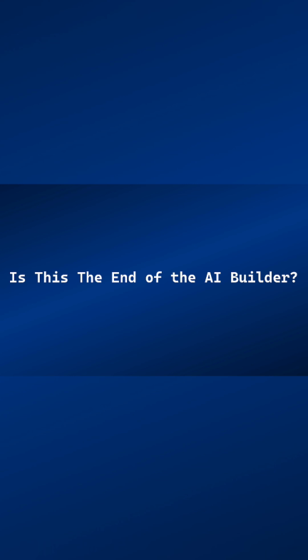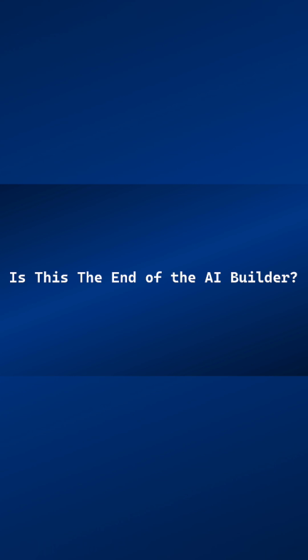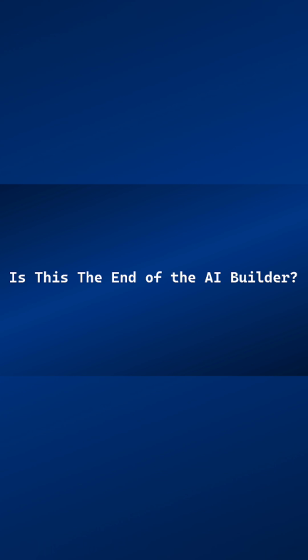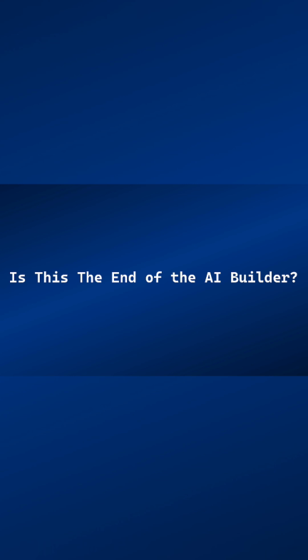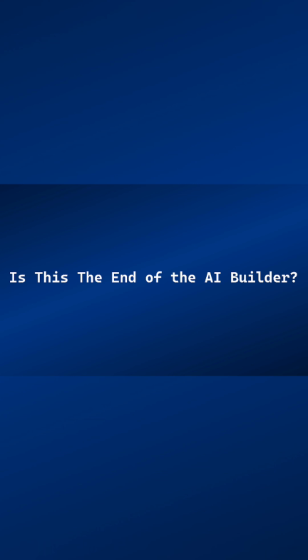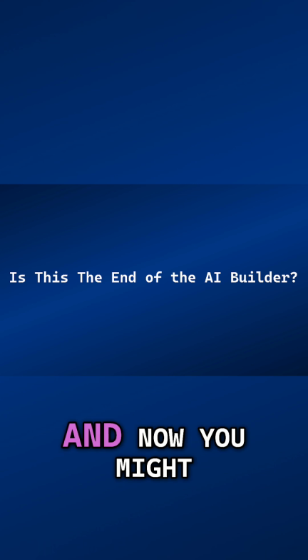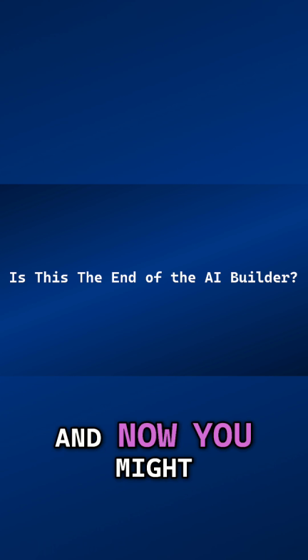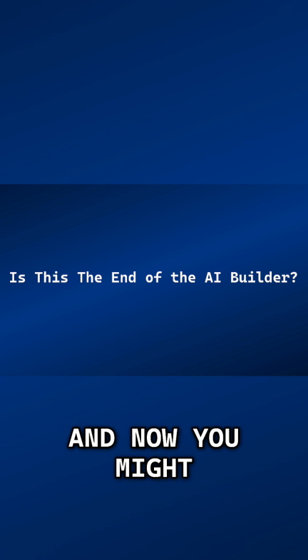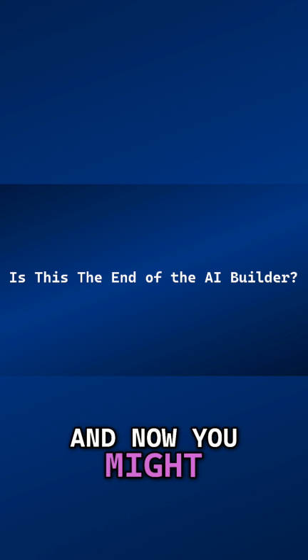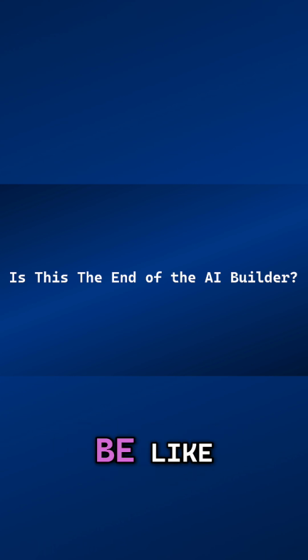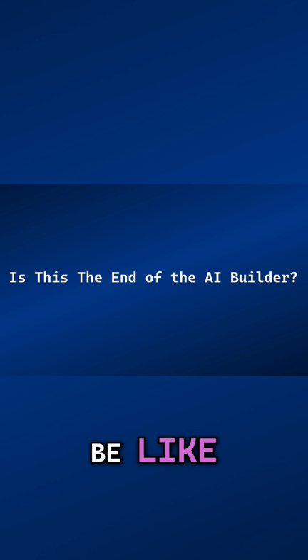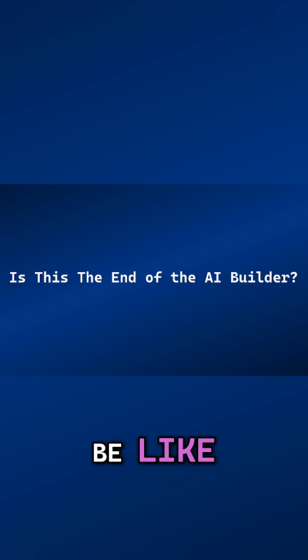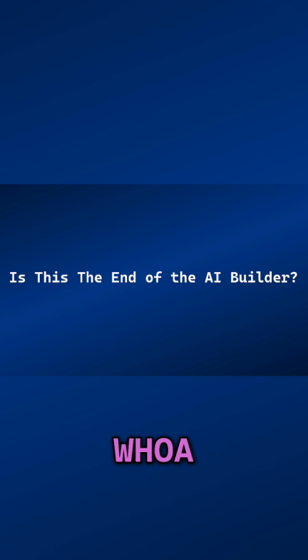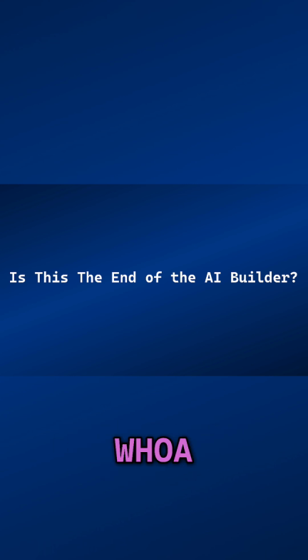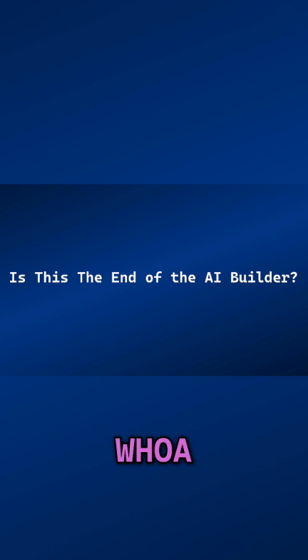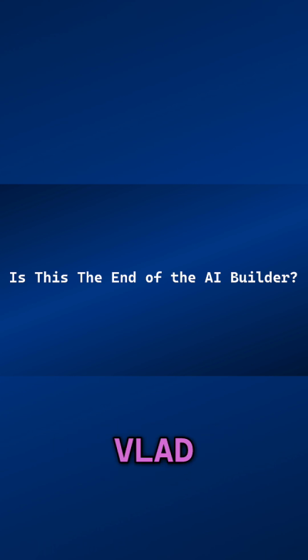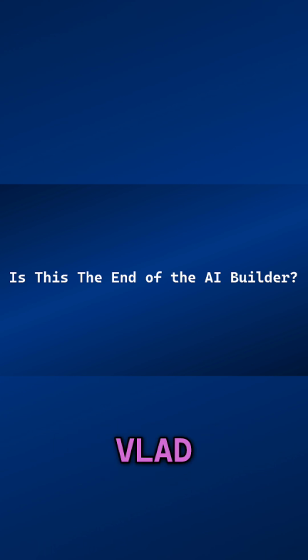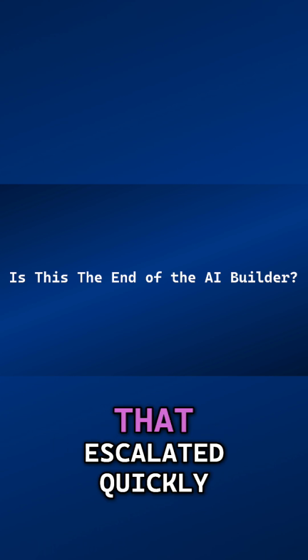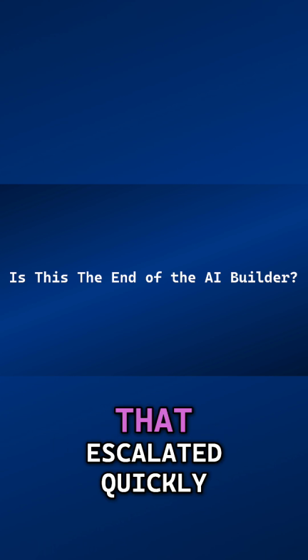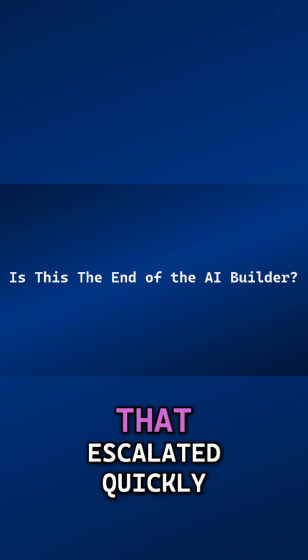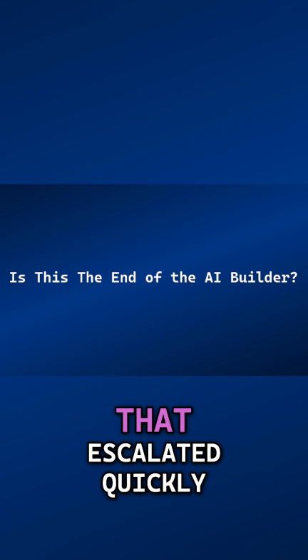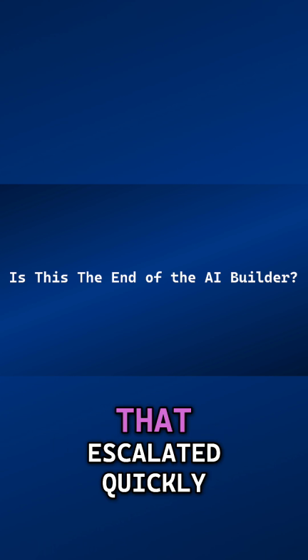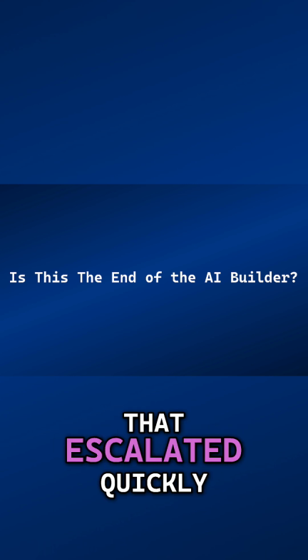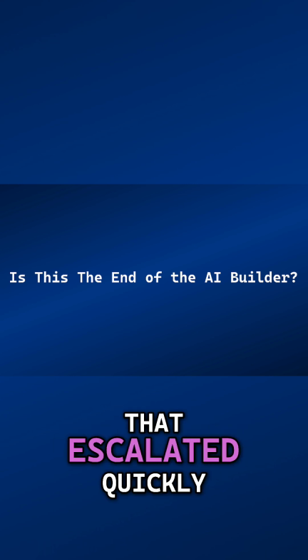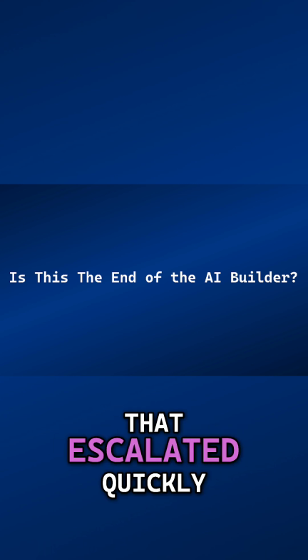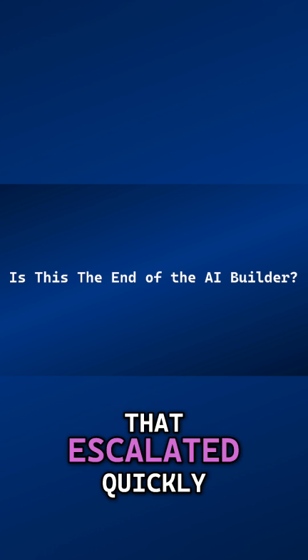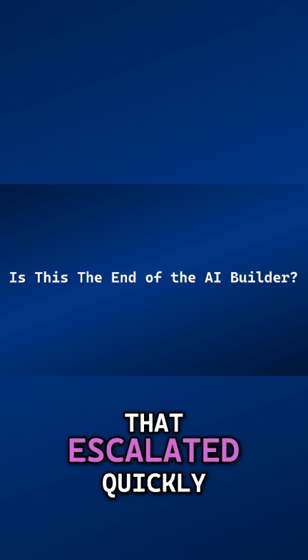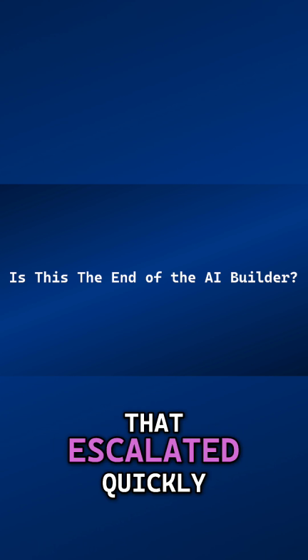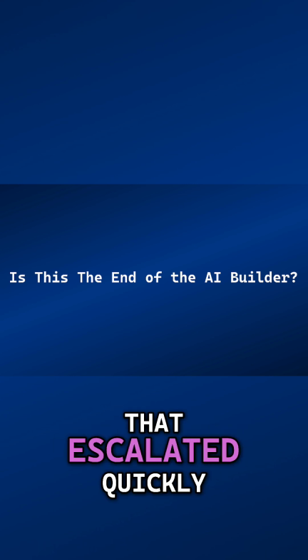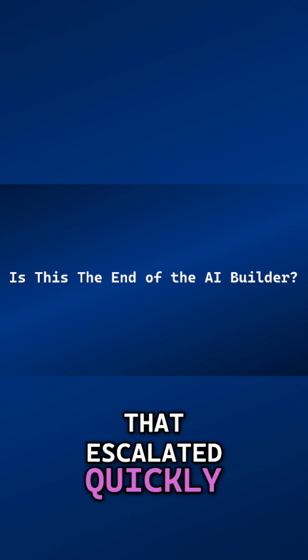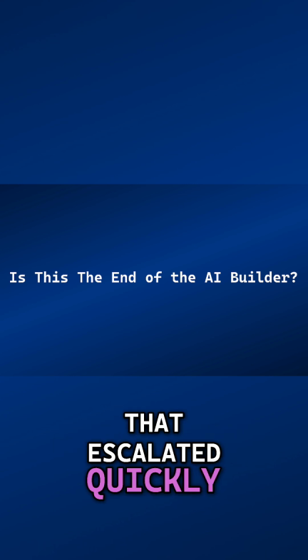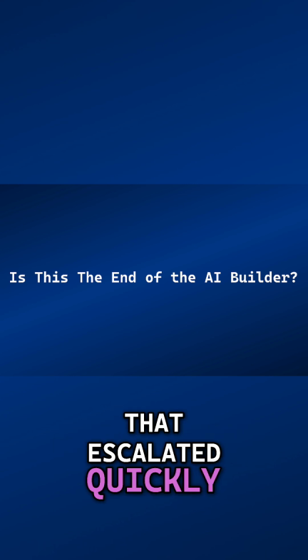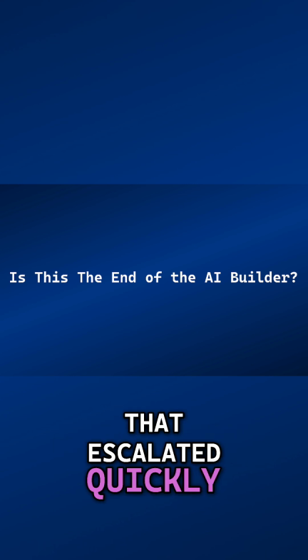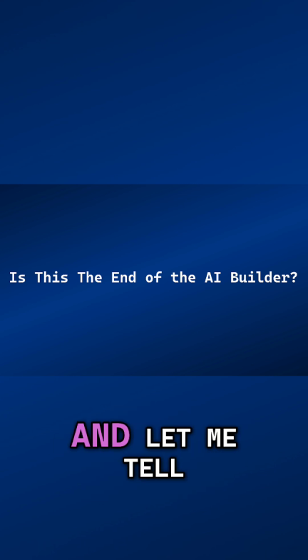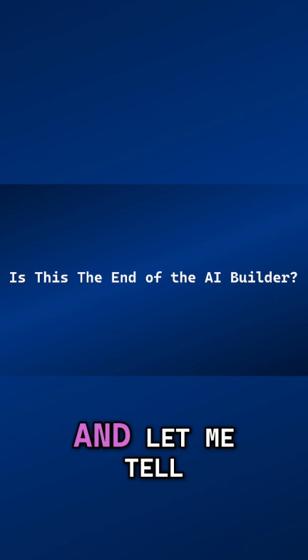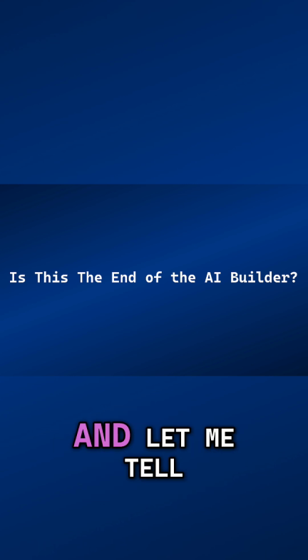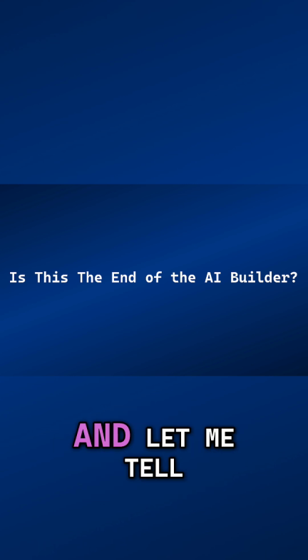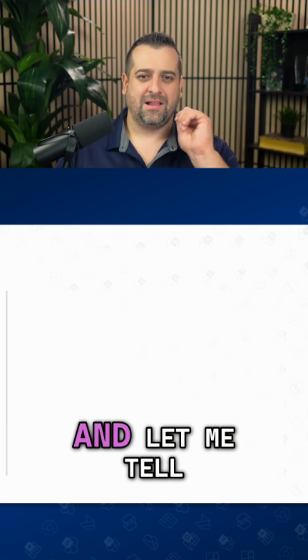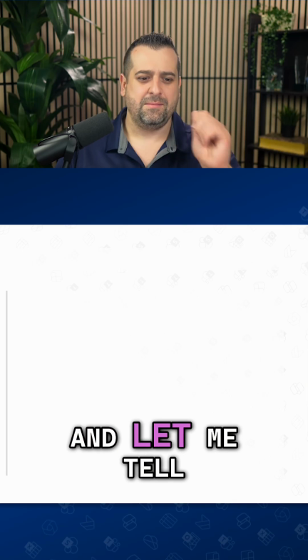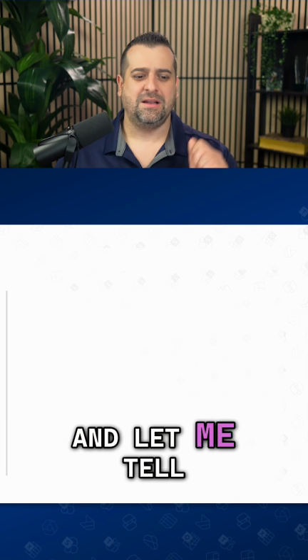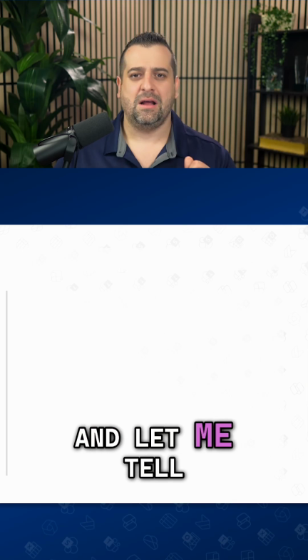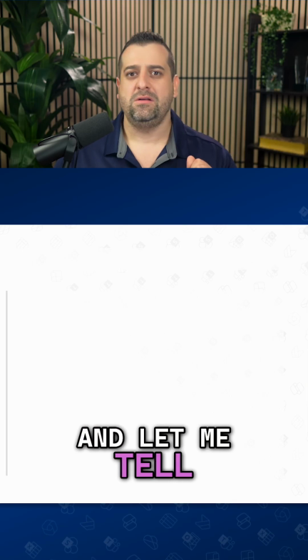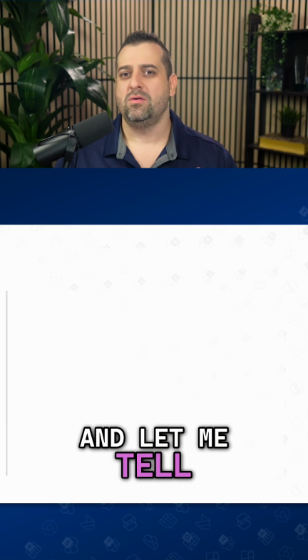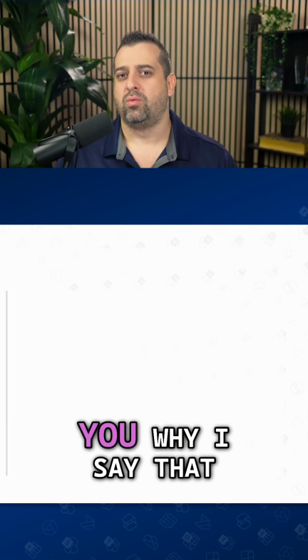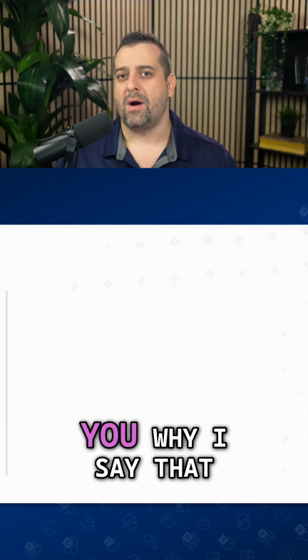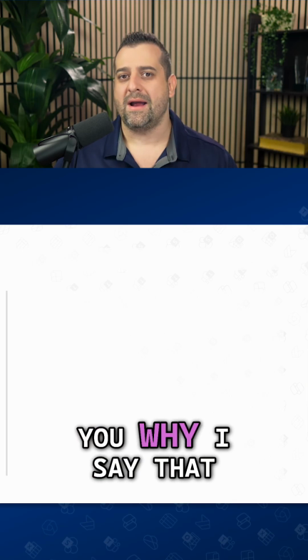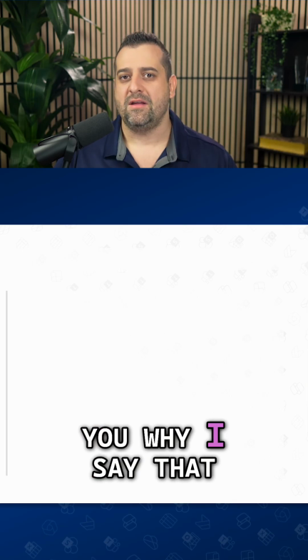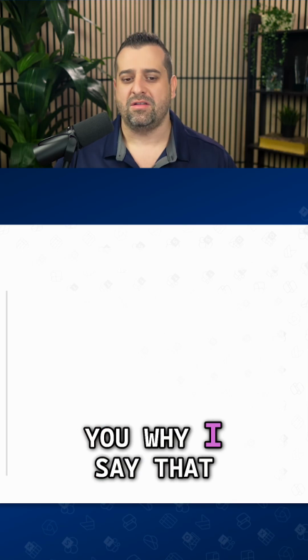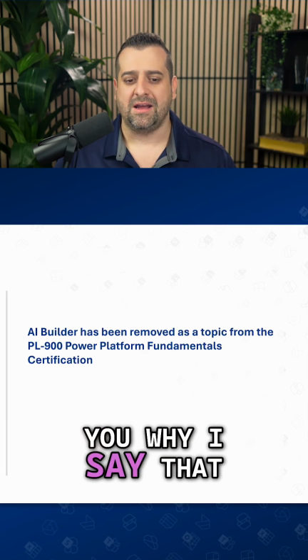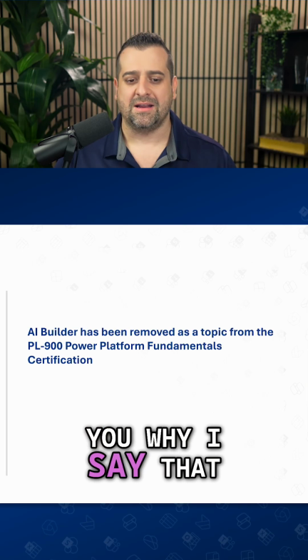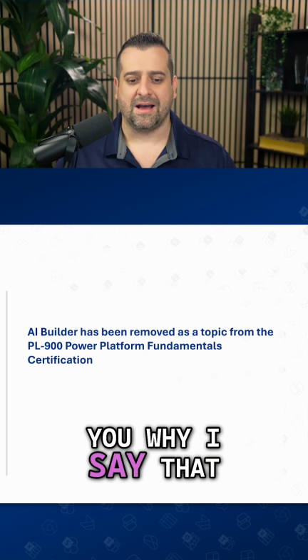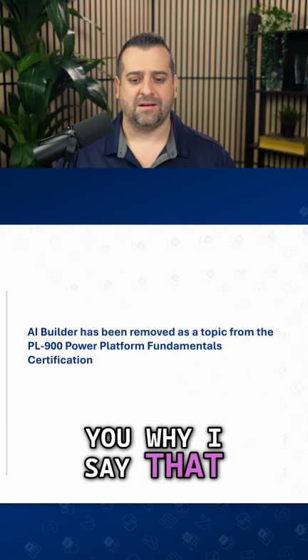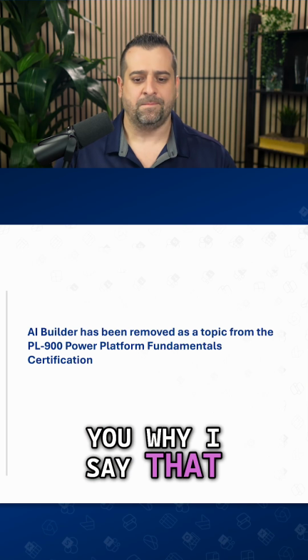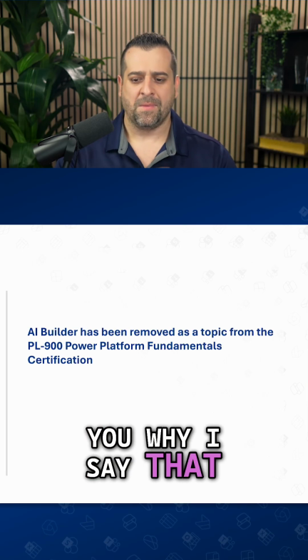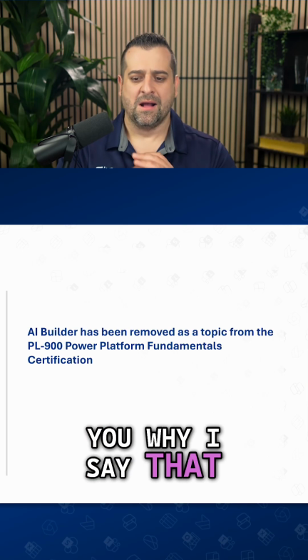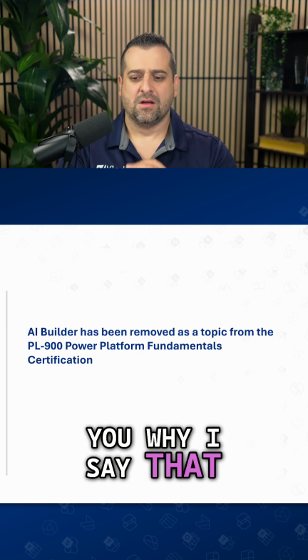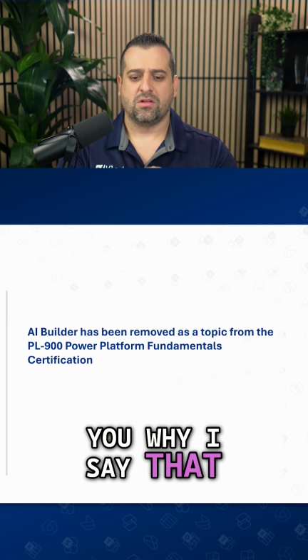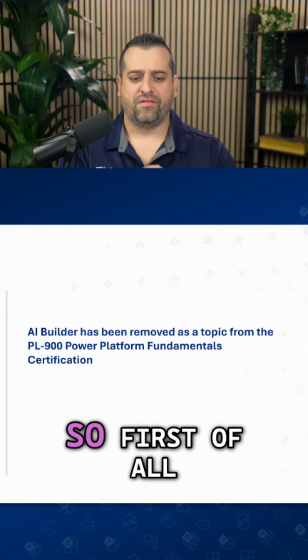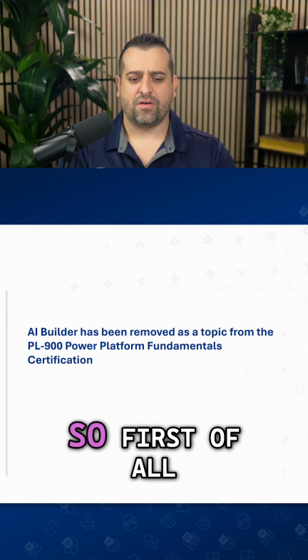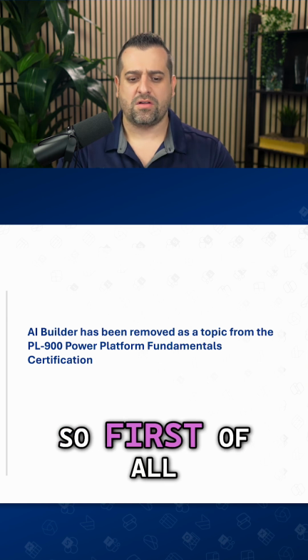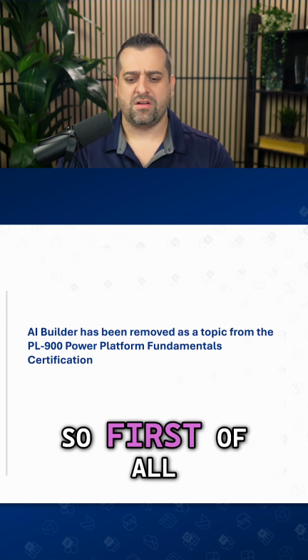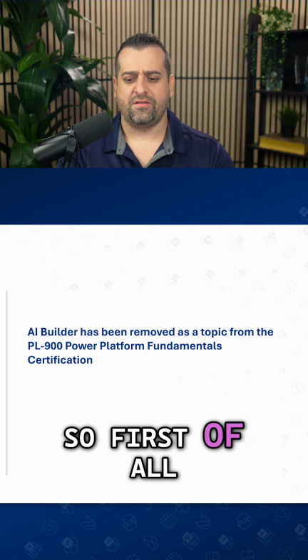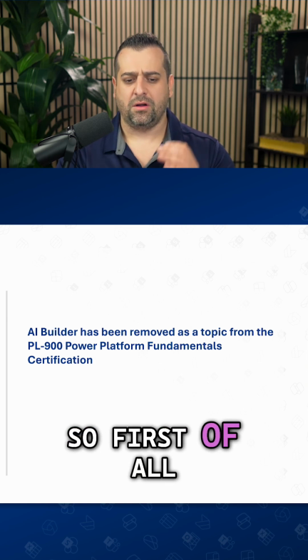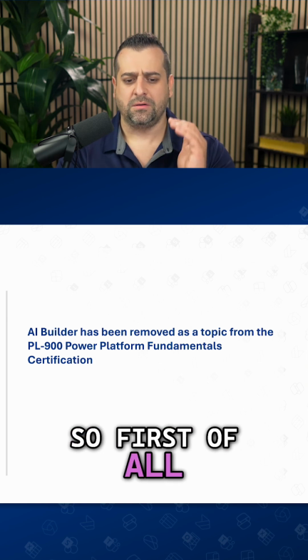And now you might be like, whoa, Vlad, that escalated quickly. And let me tell you why I say that. So first of all,